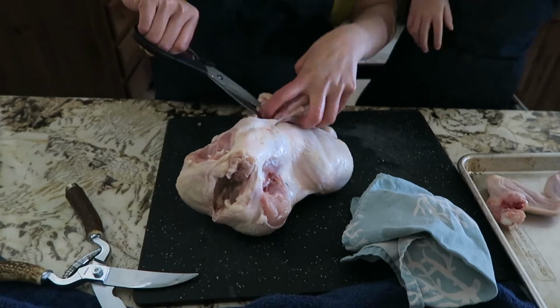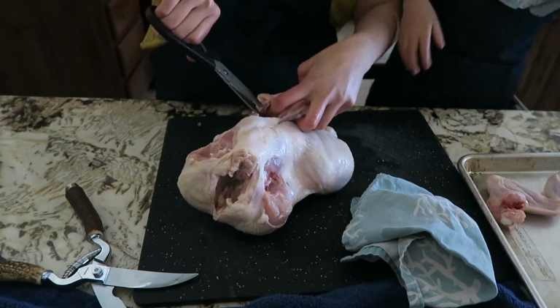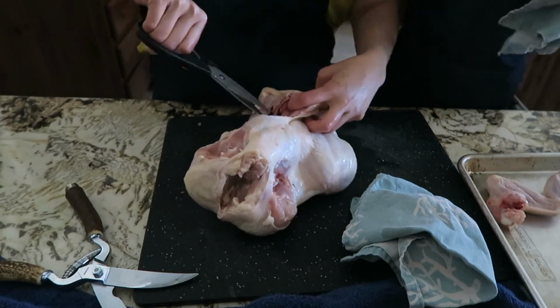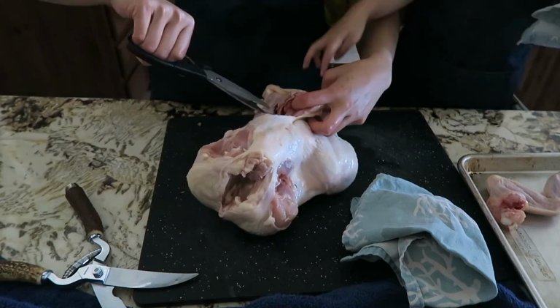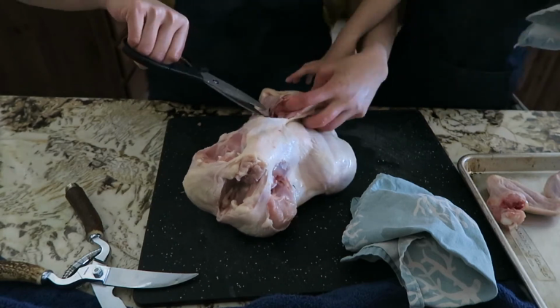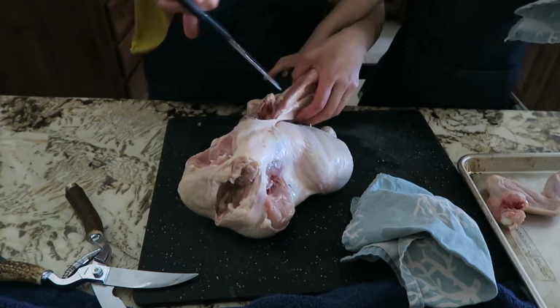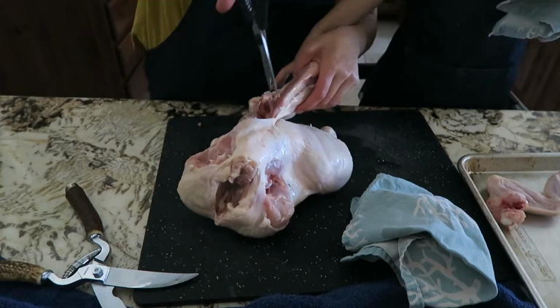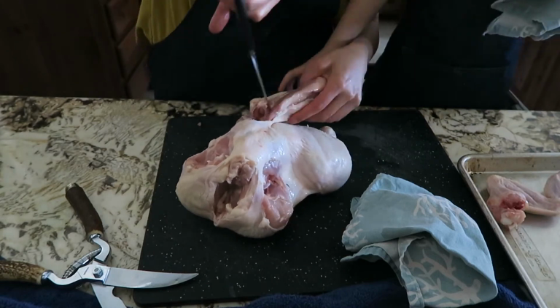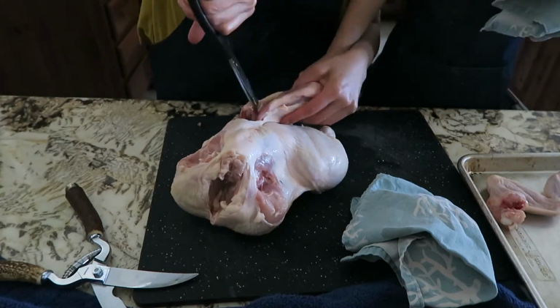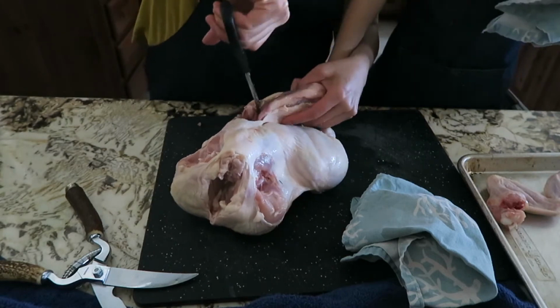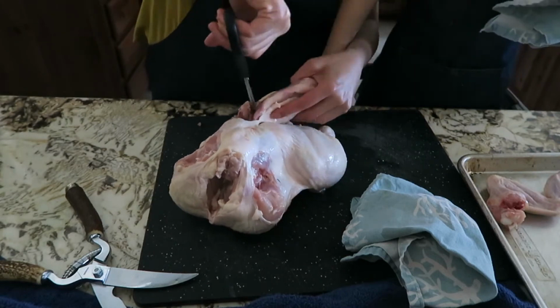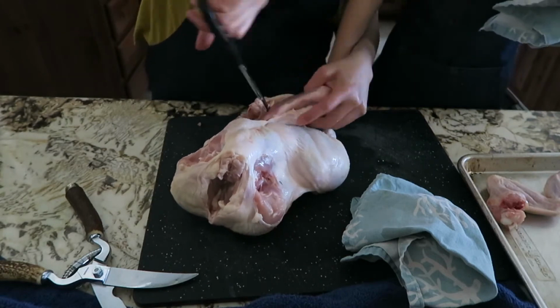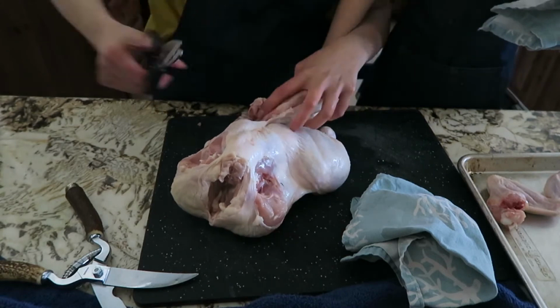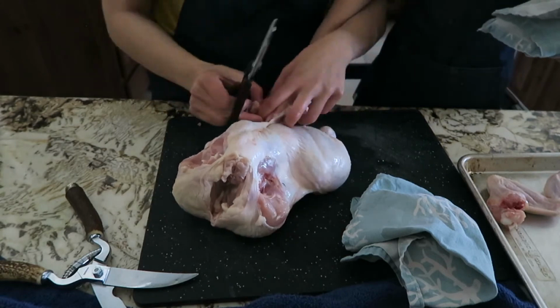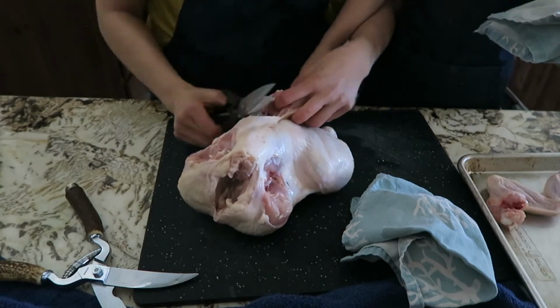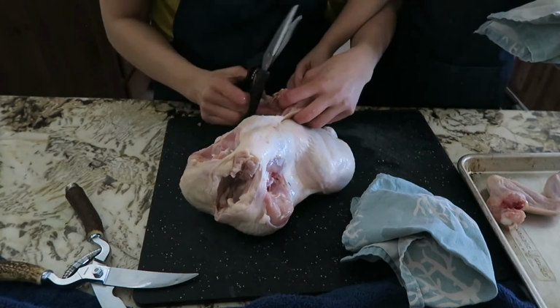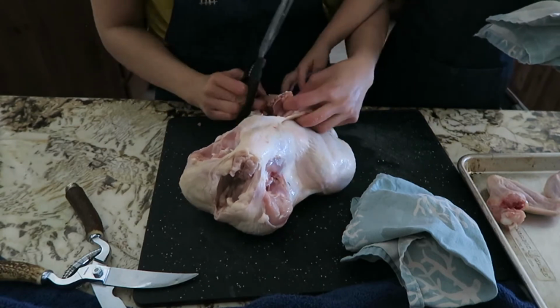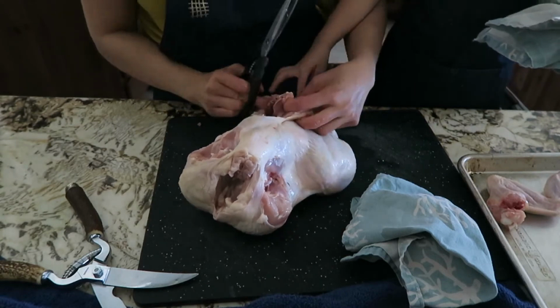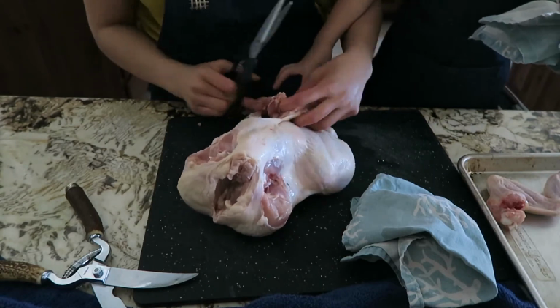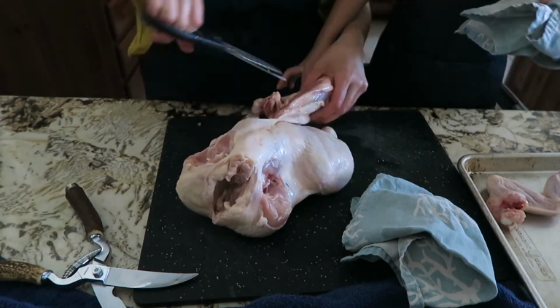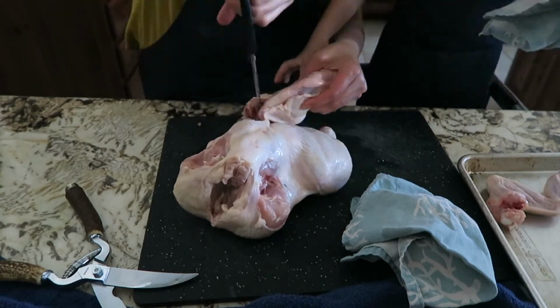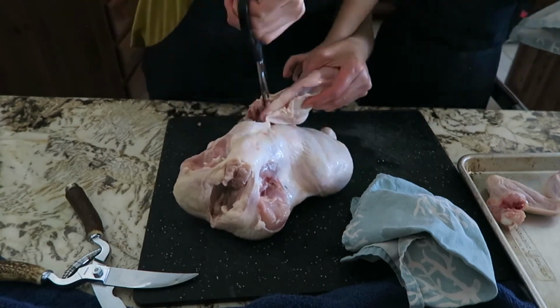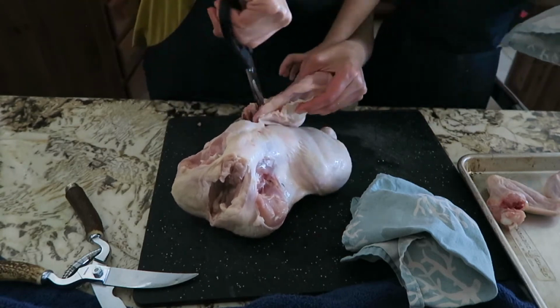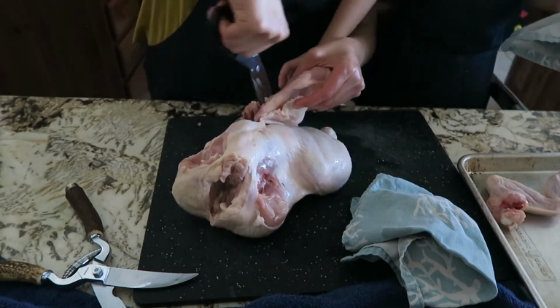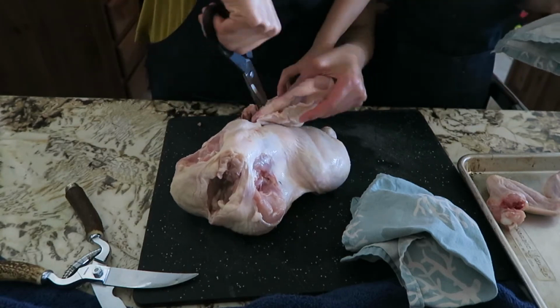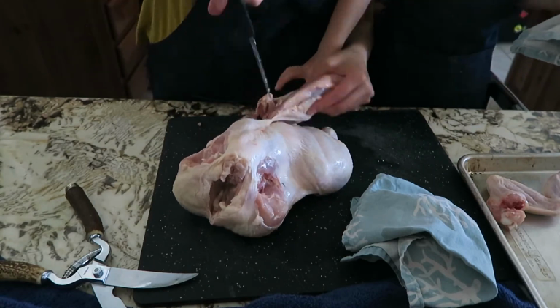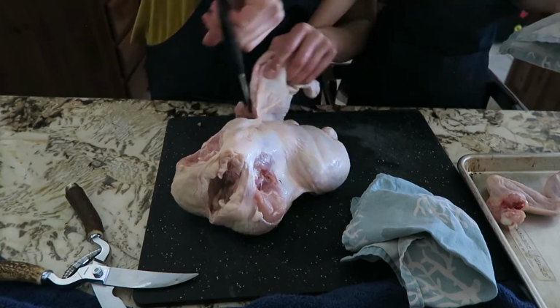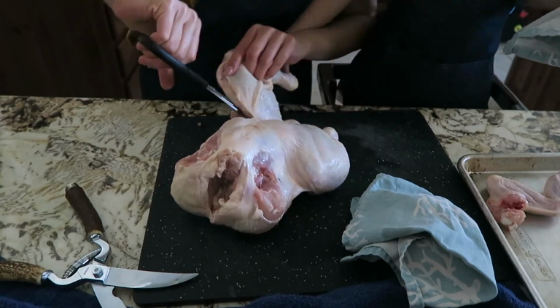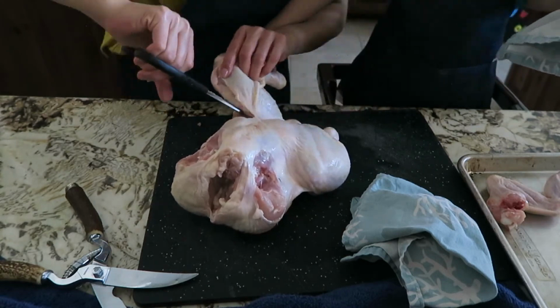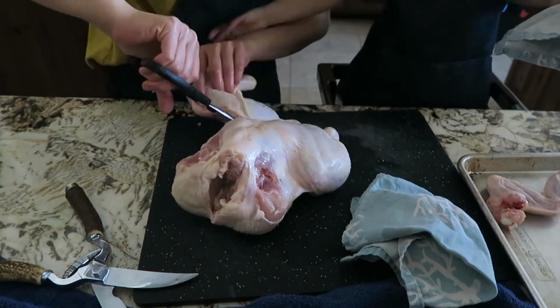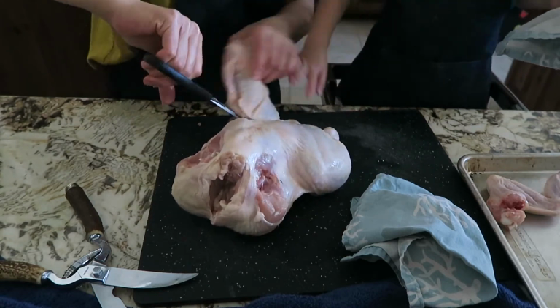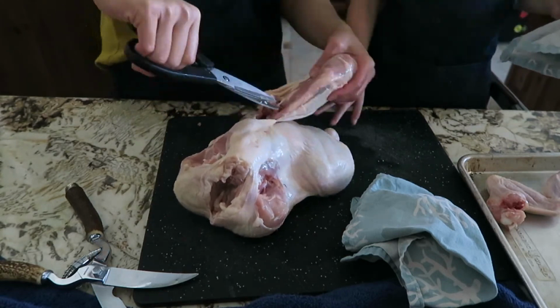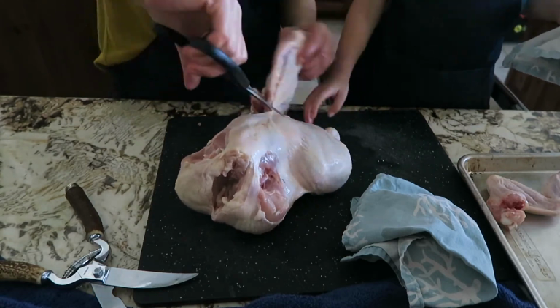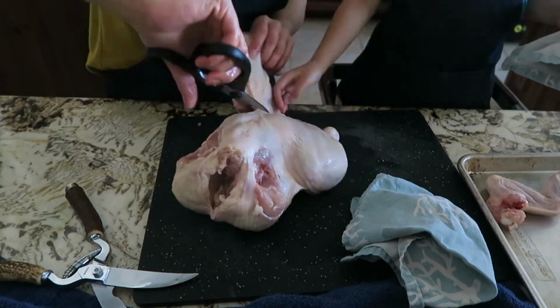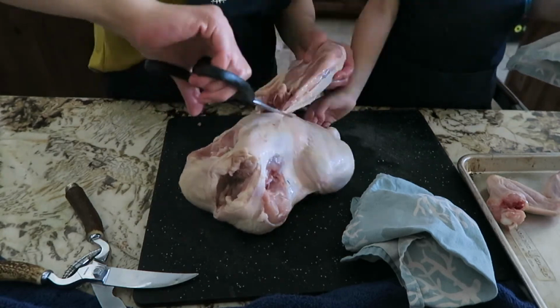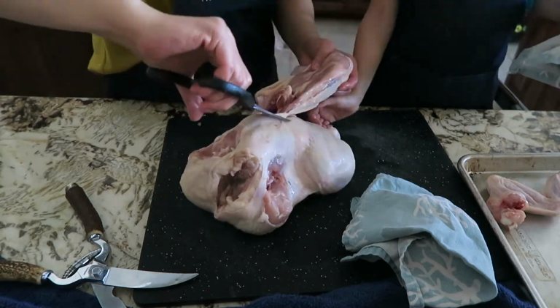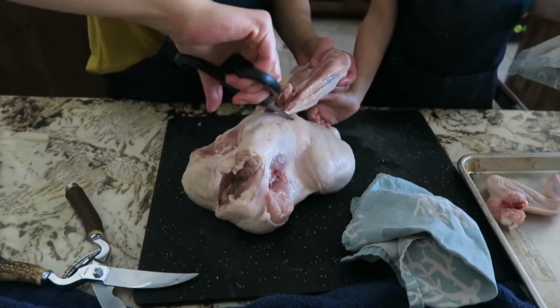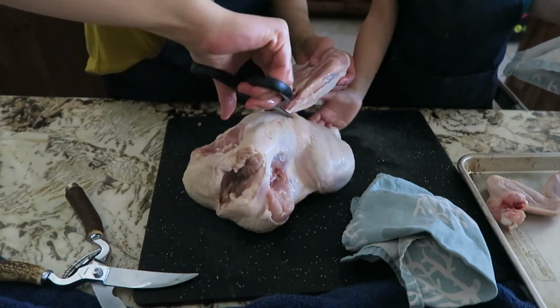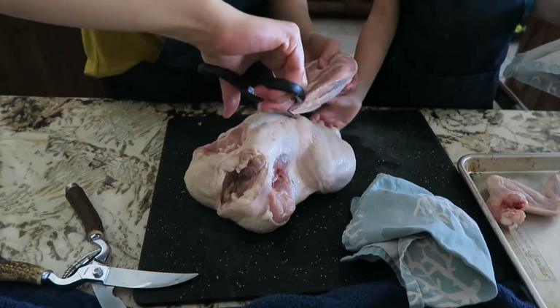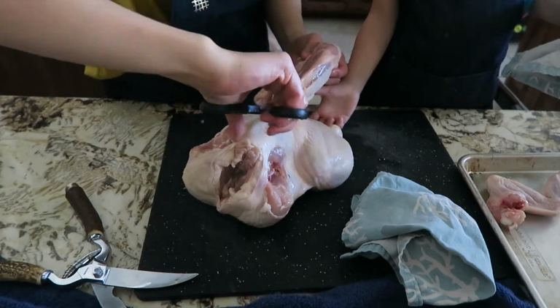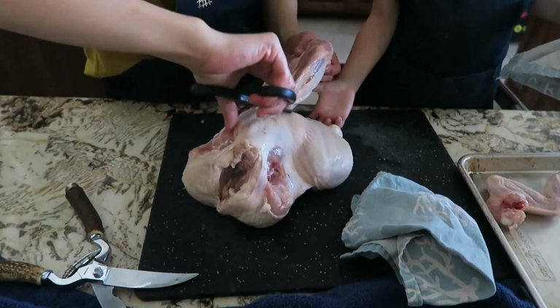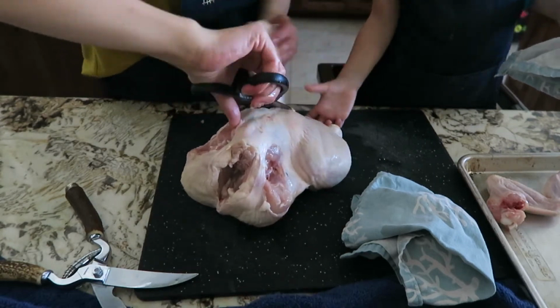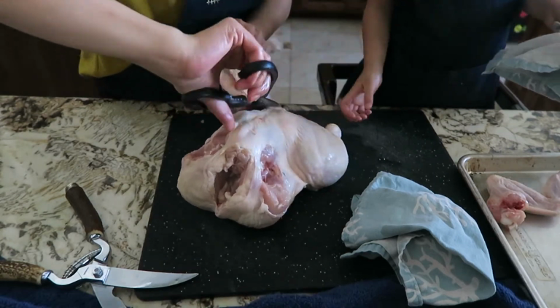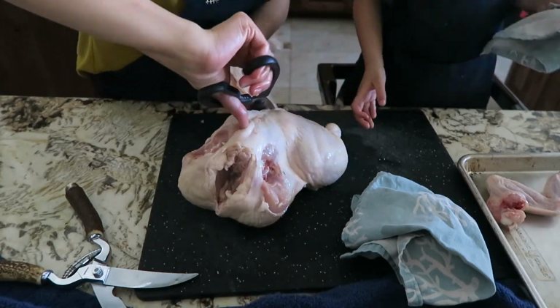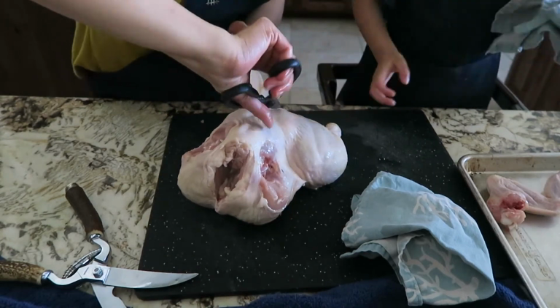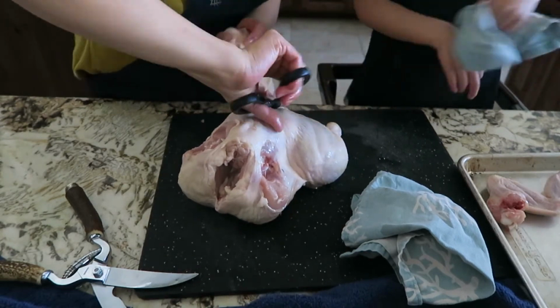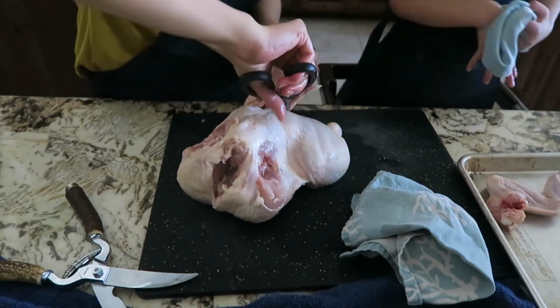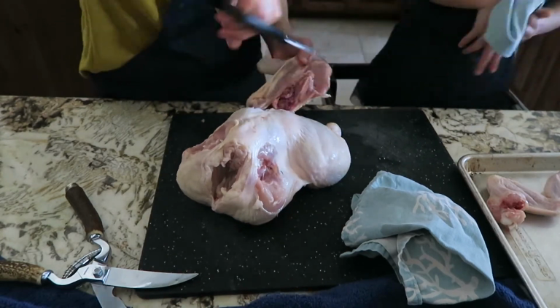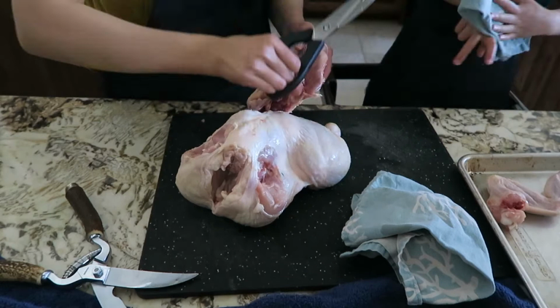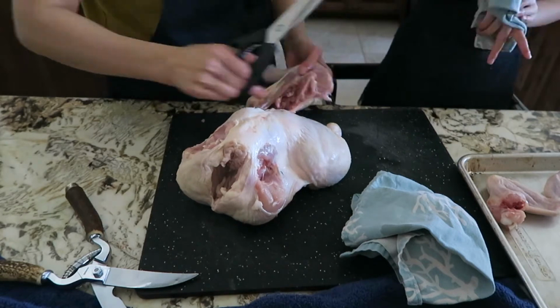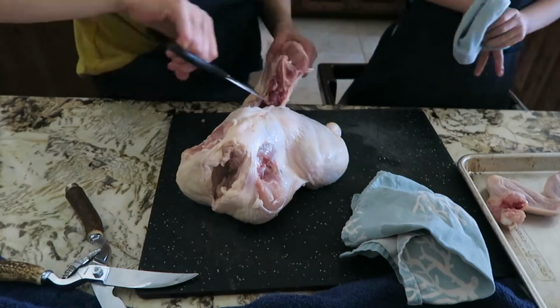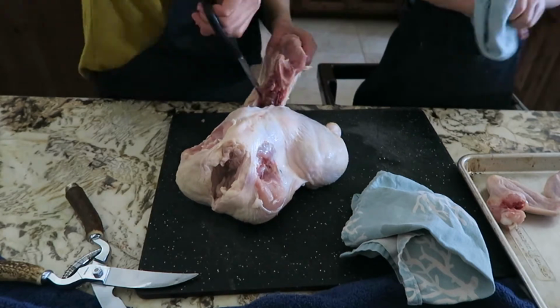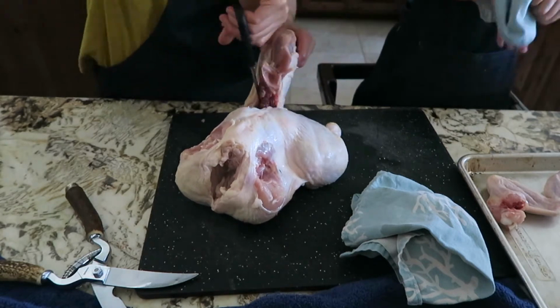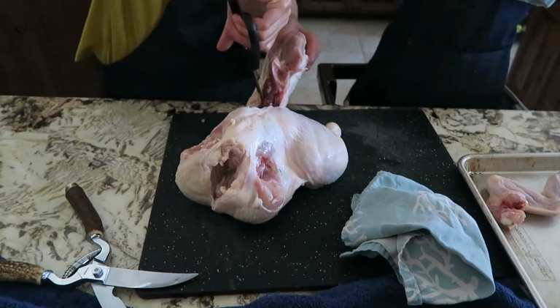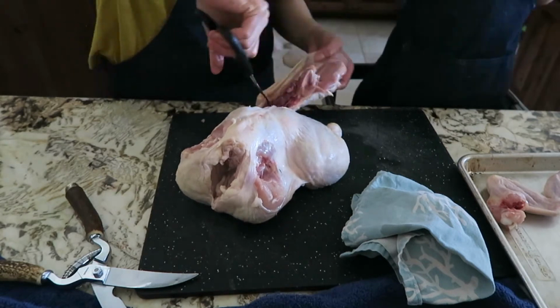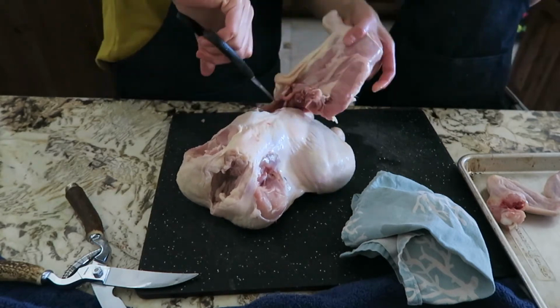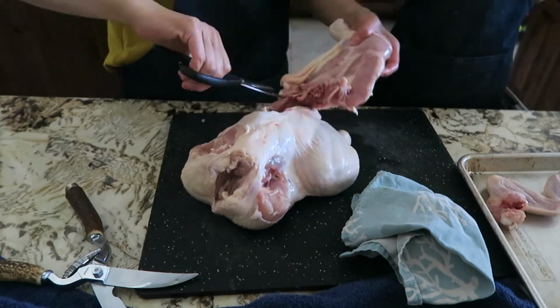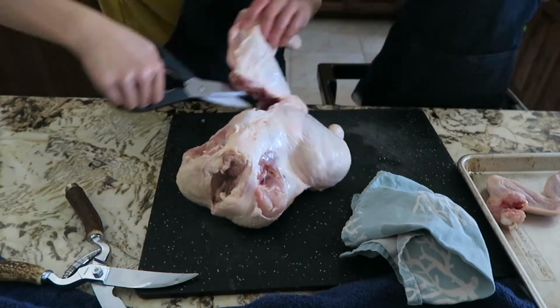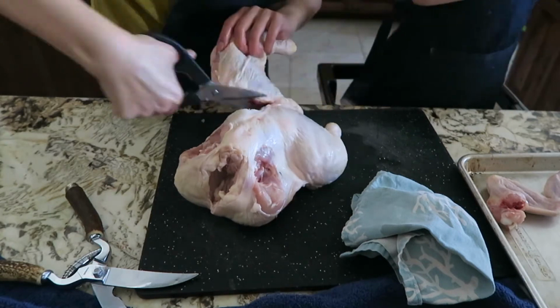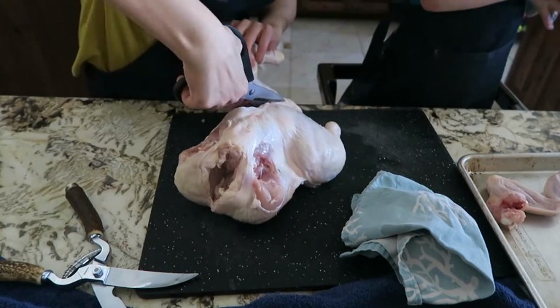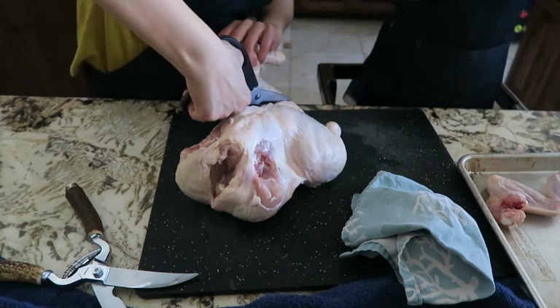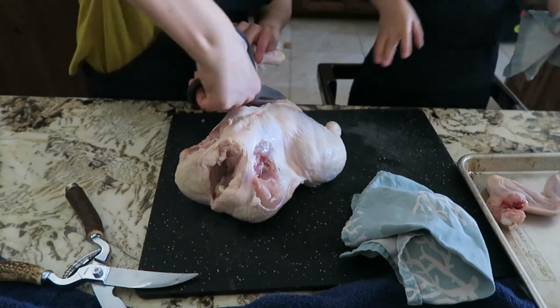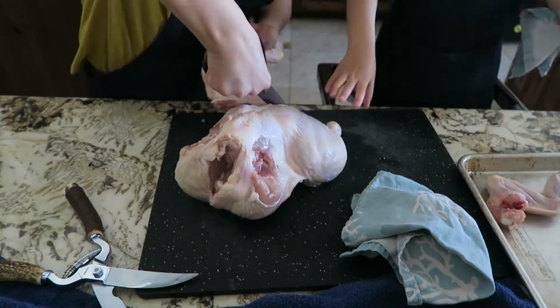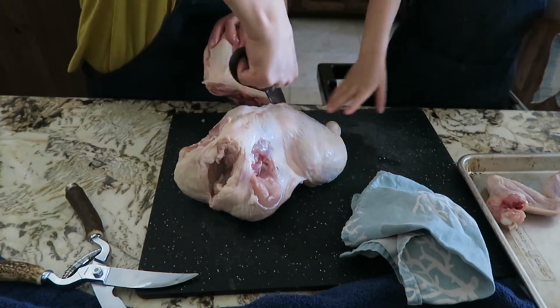I was trying to keep the oyster attached to the thigh, but I didn't even know what I was looking for, so I gave up and just cut it off.